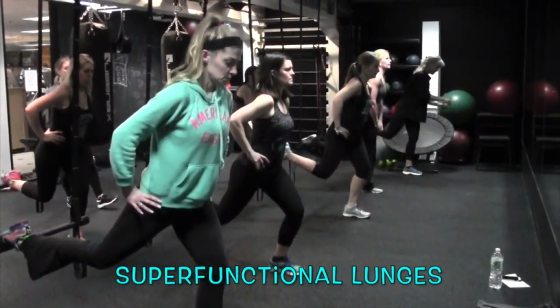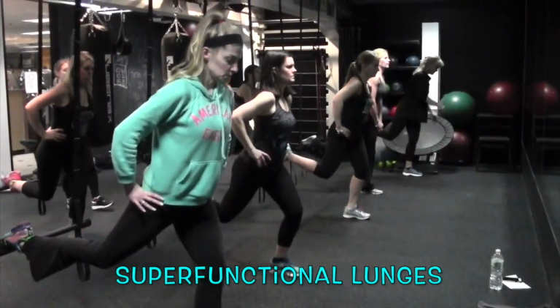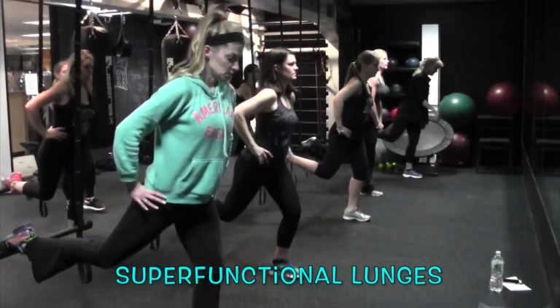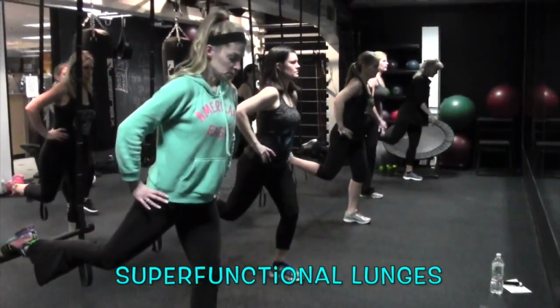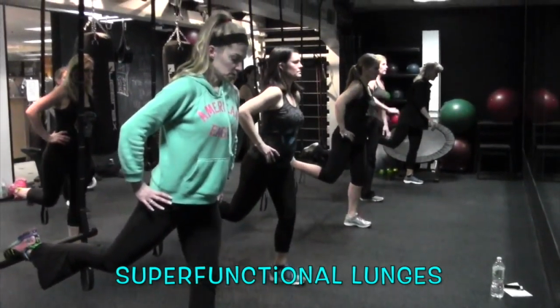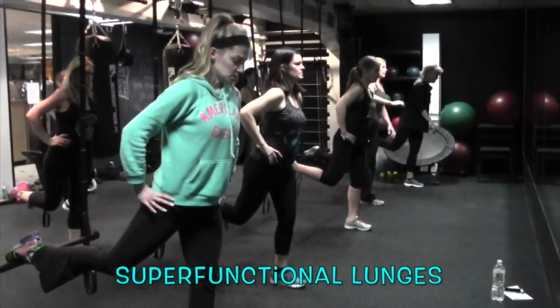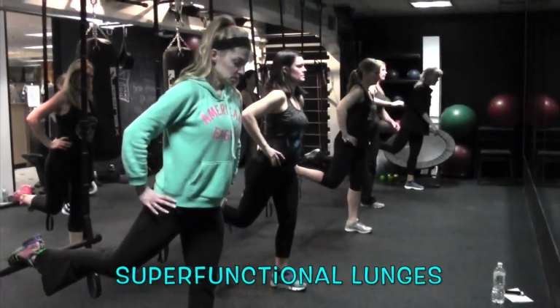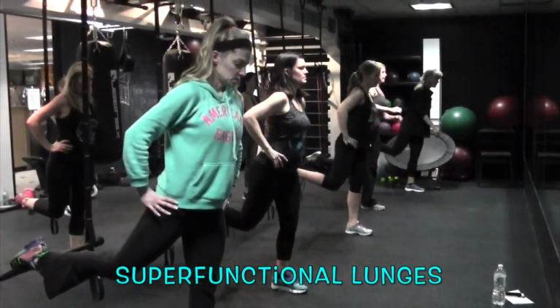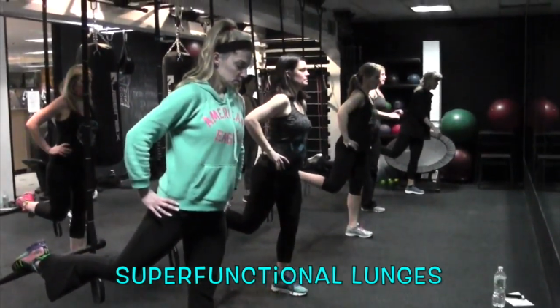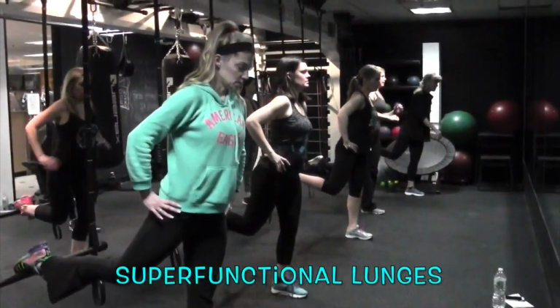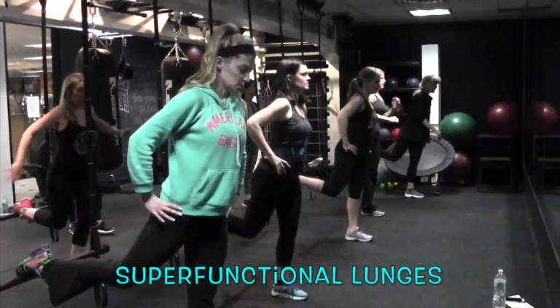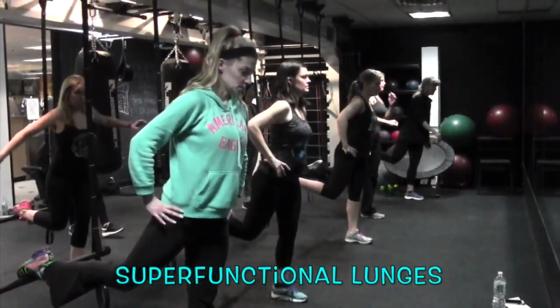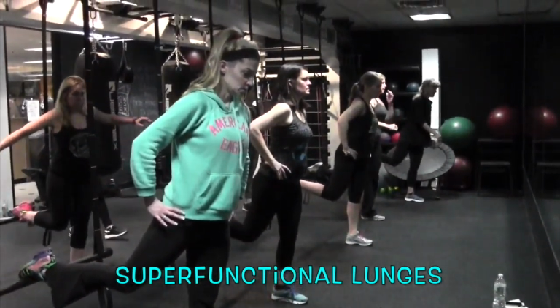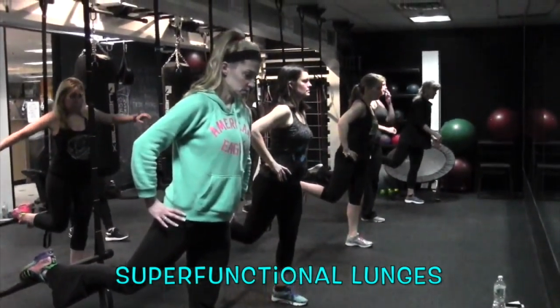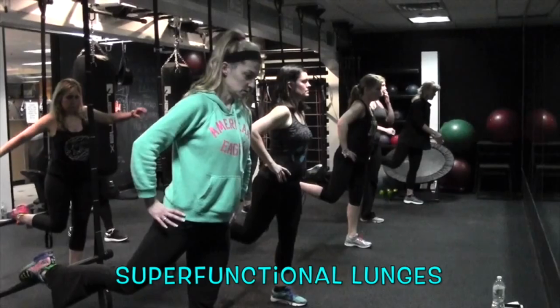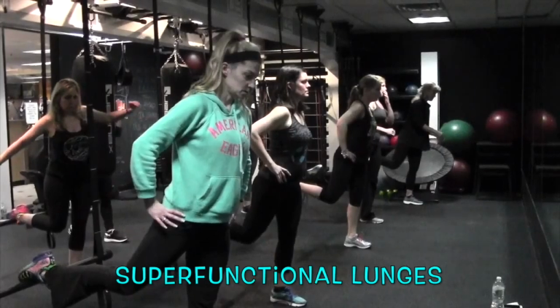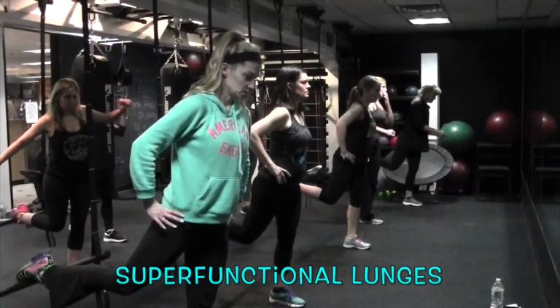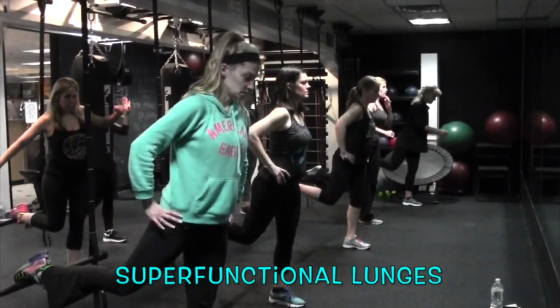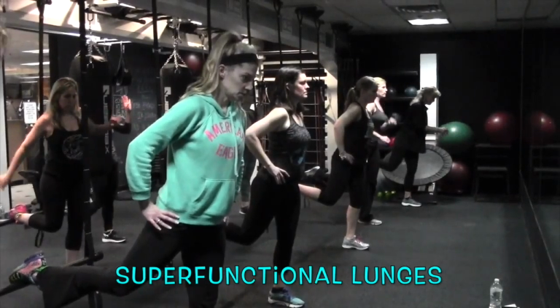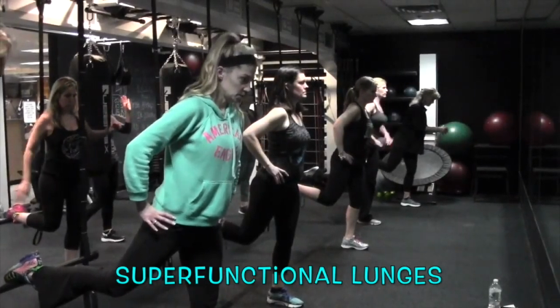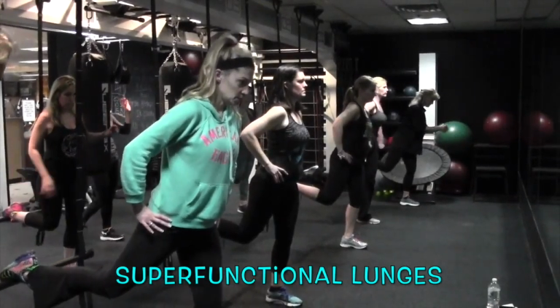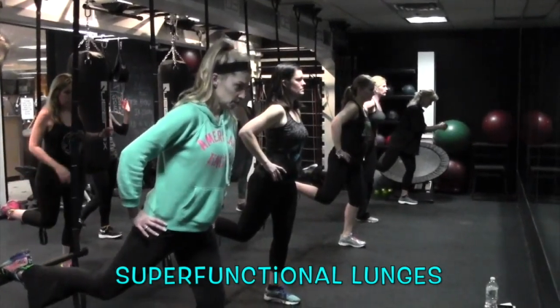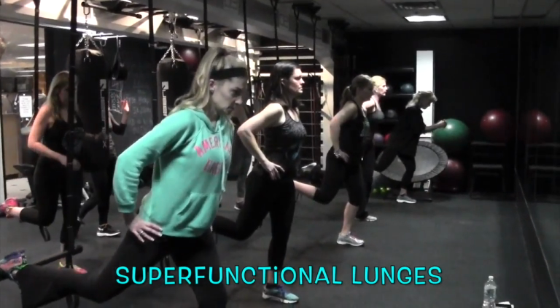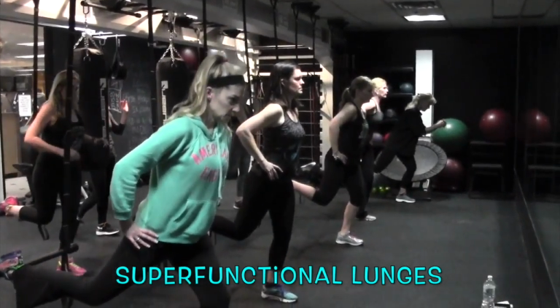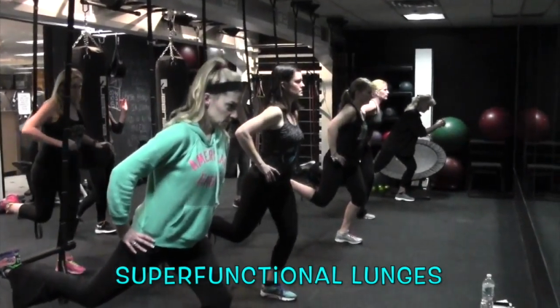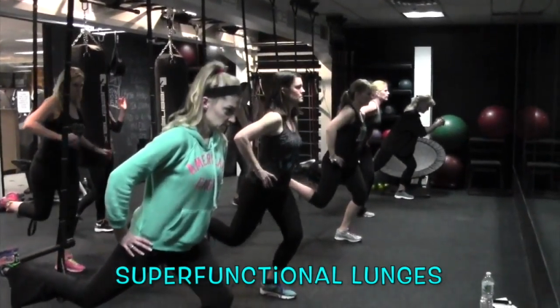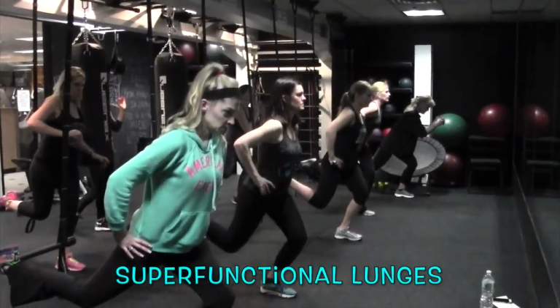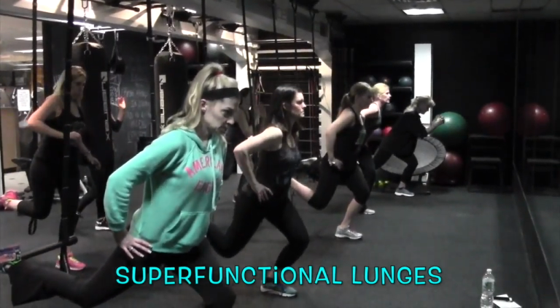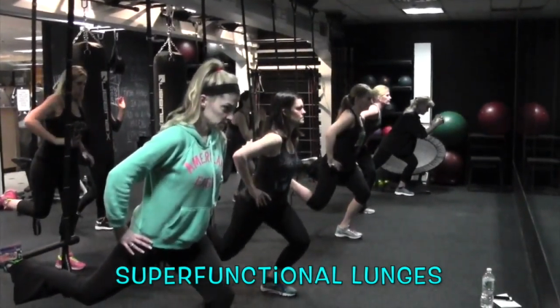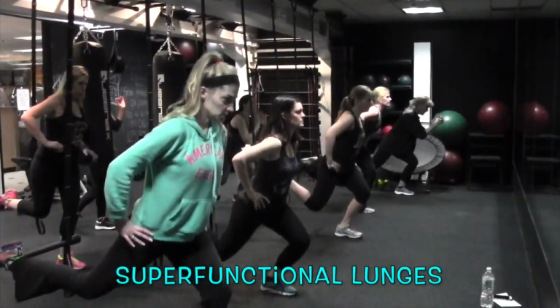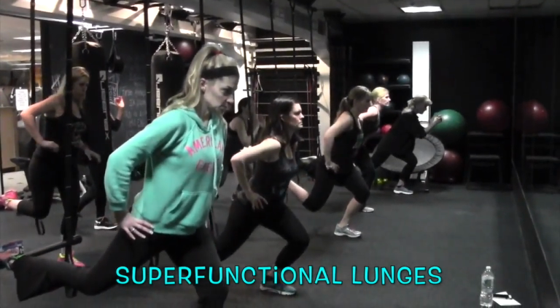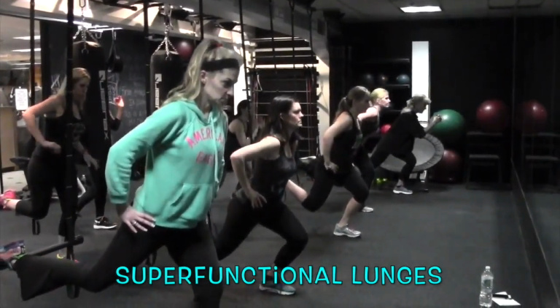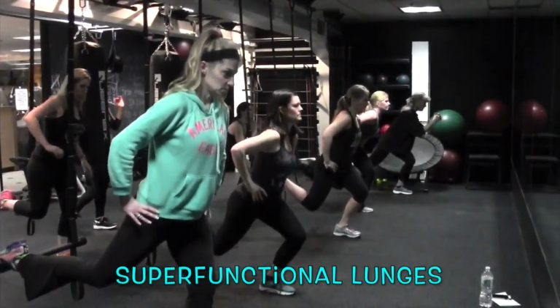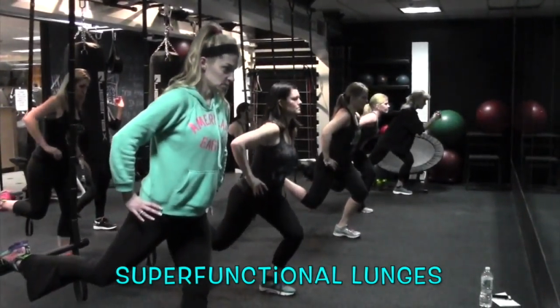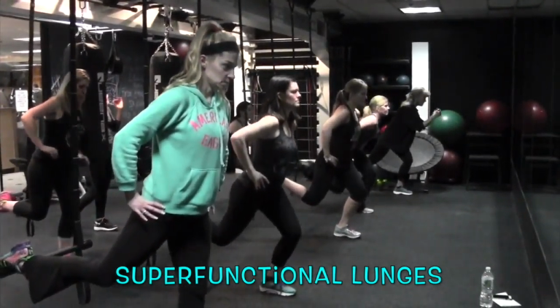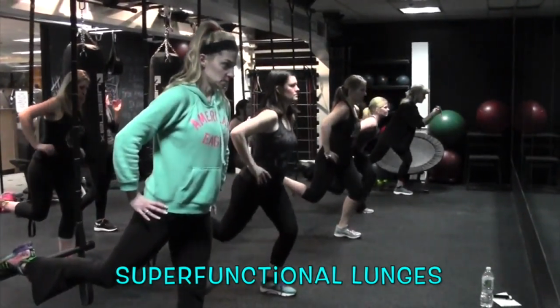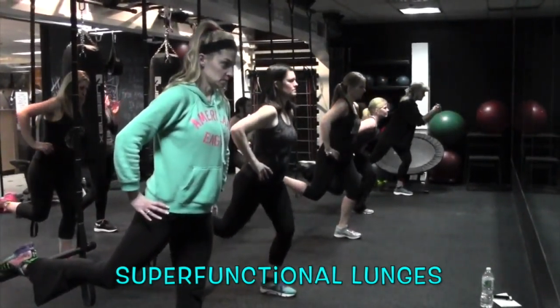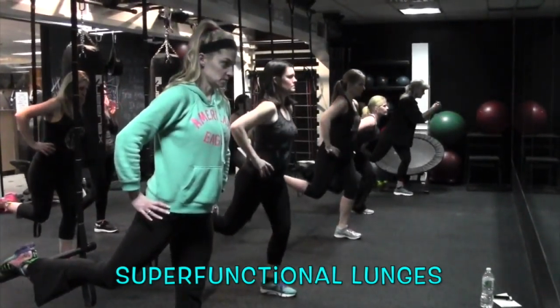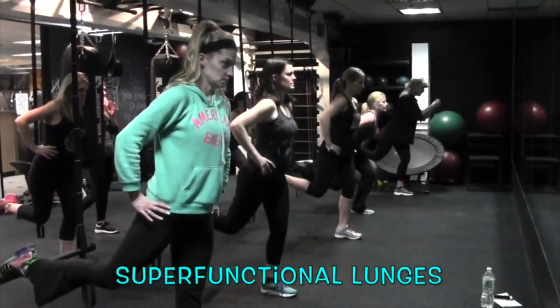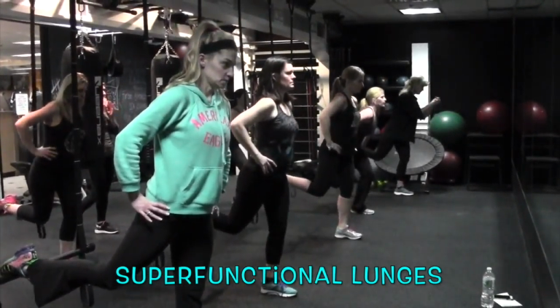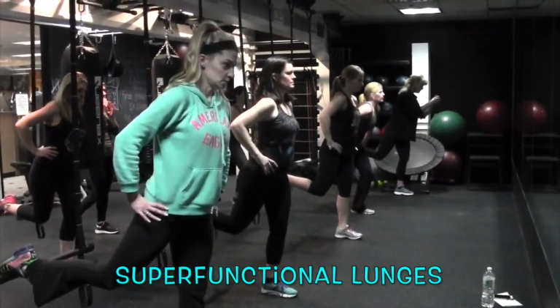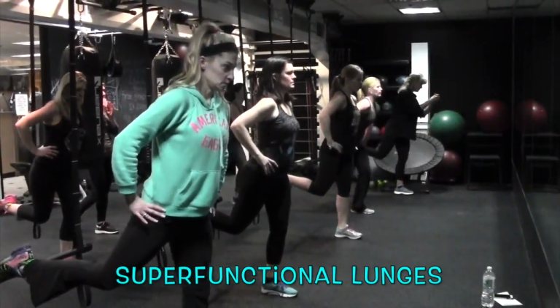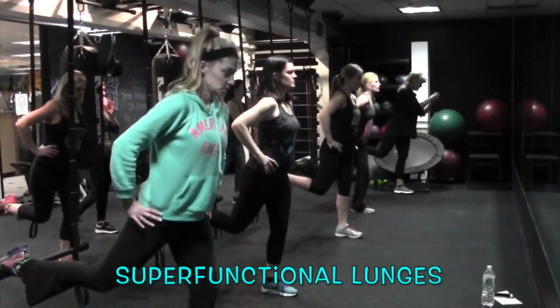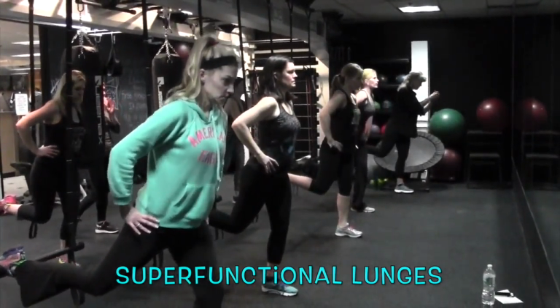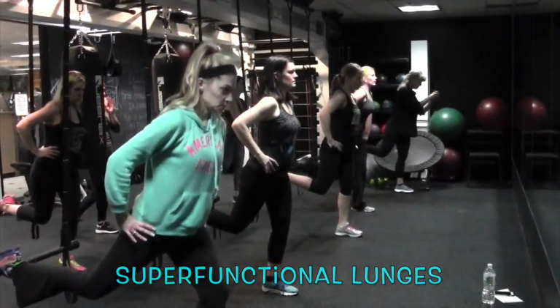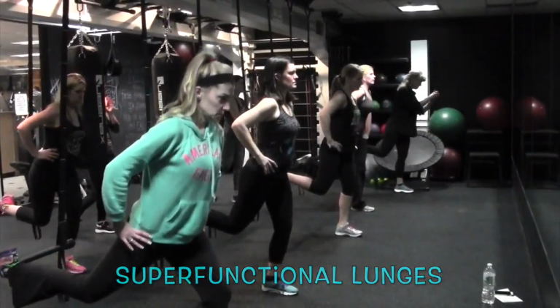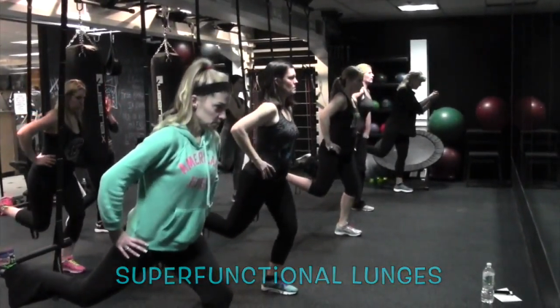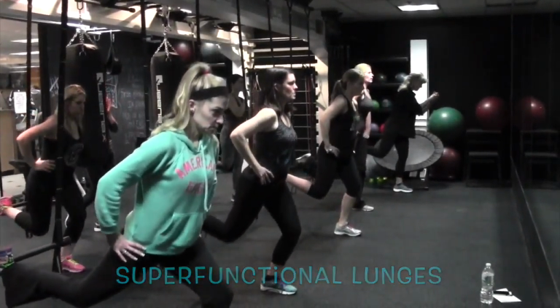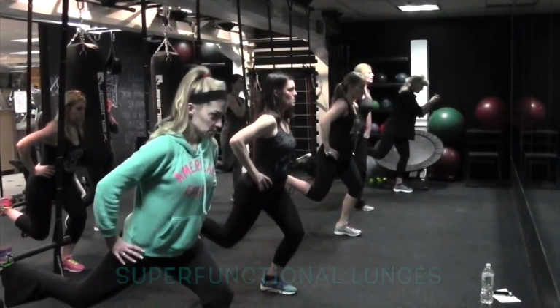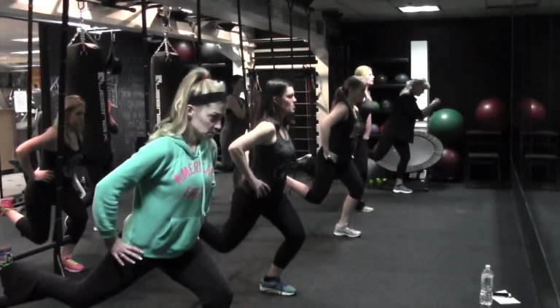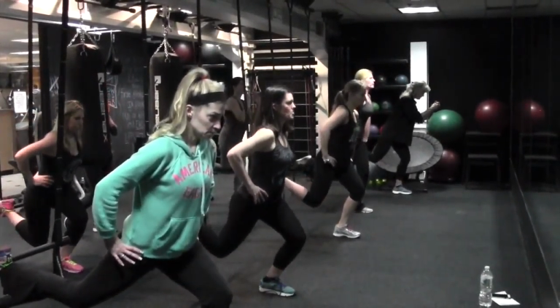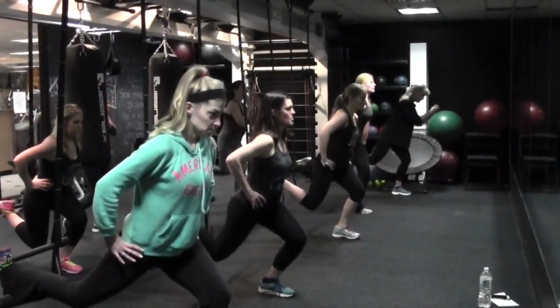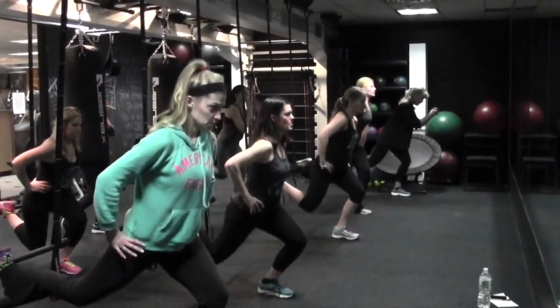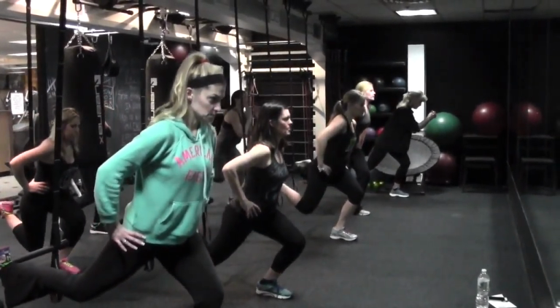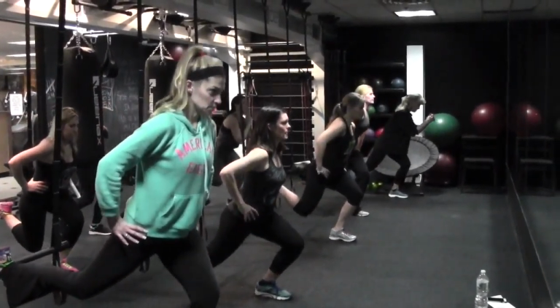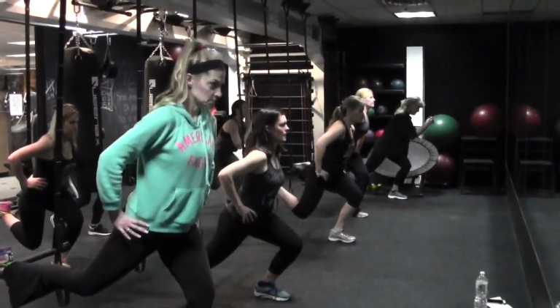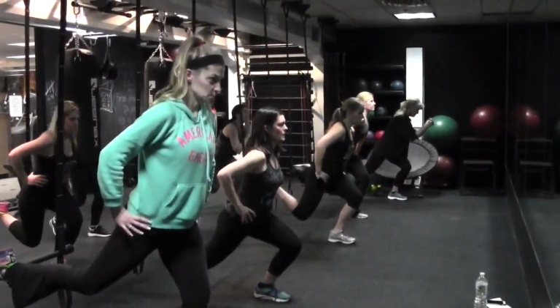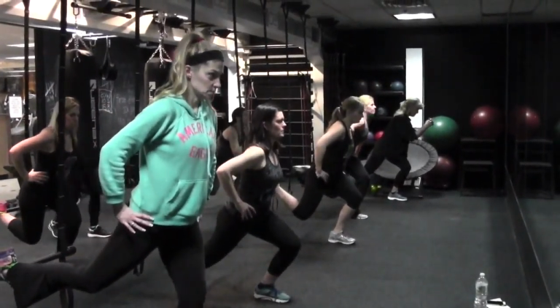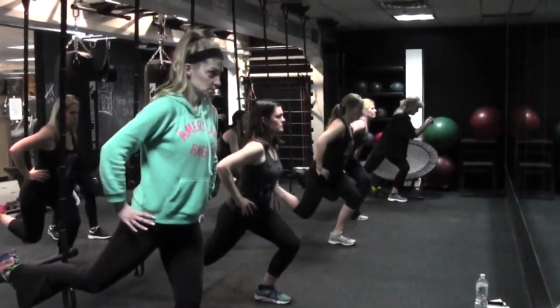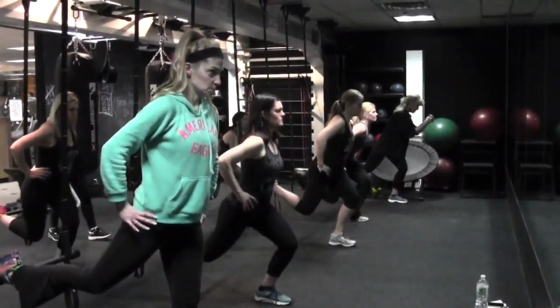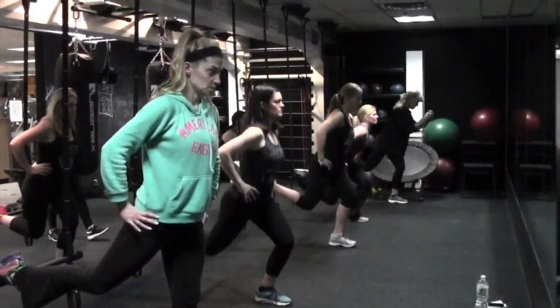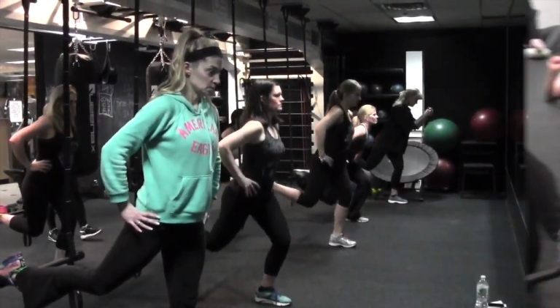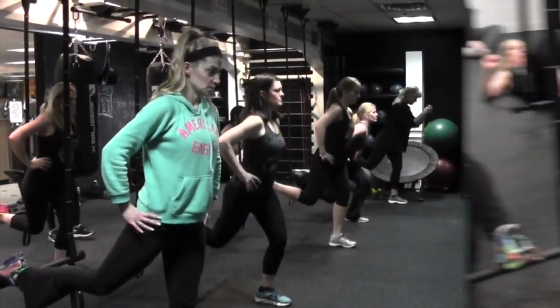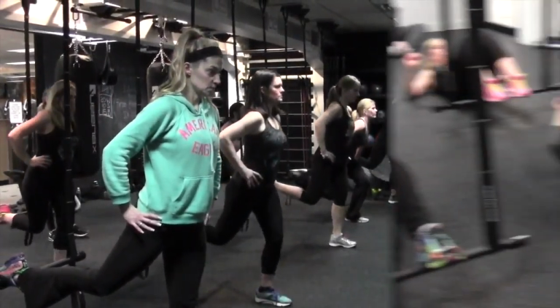We're going to do 4 singles. Down, up, down, up.